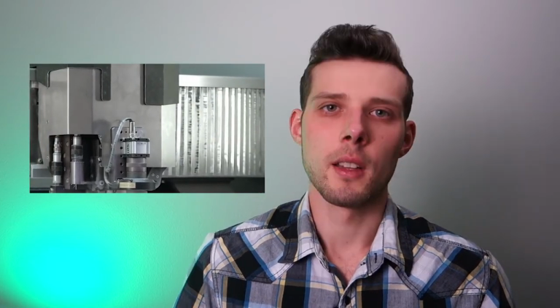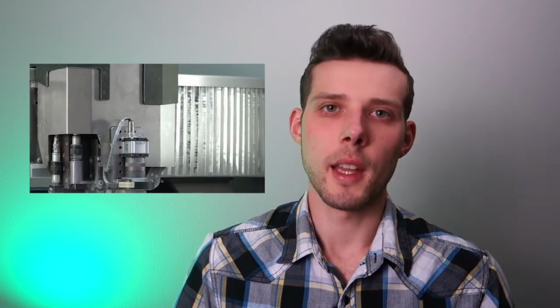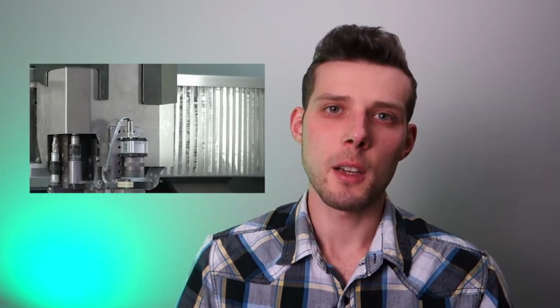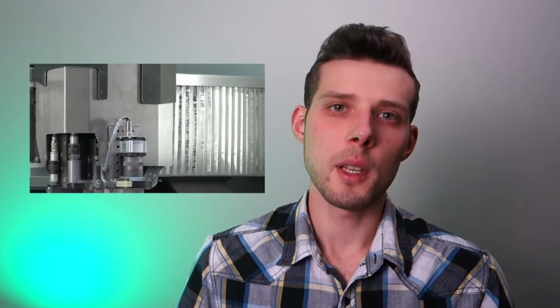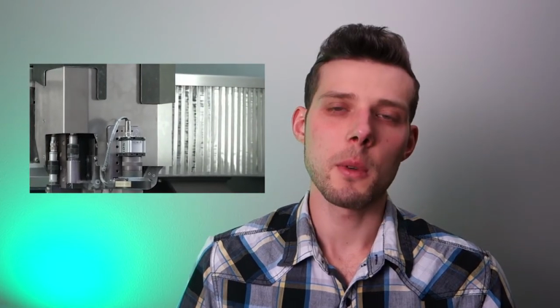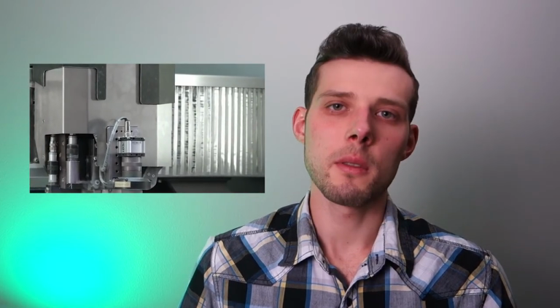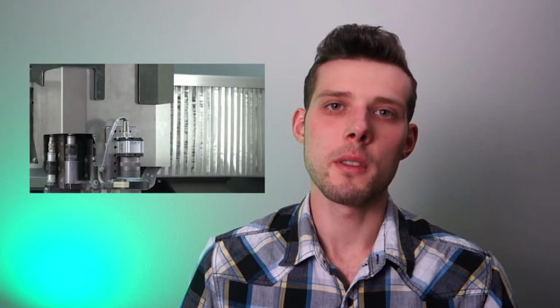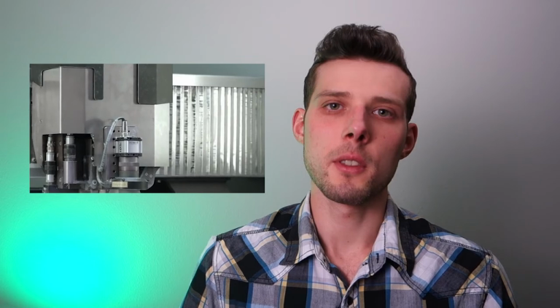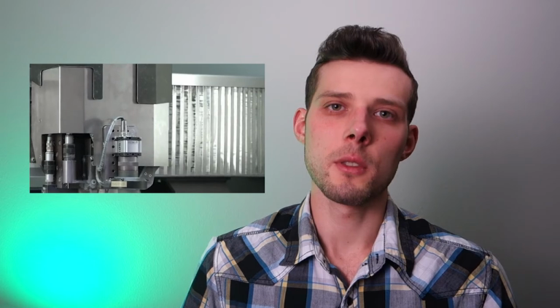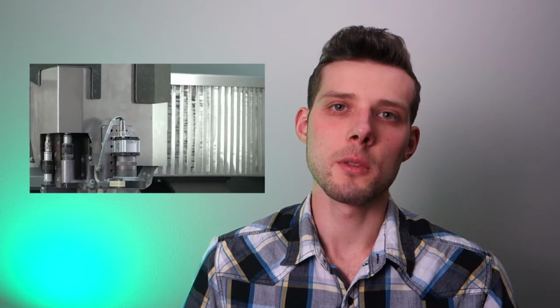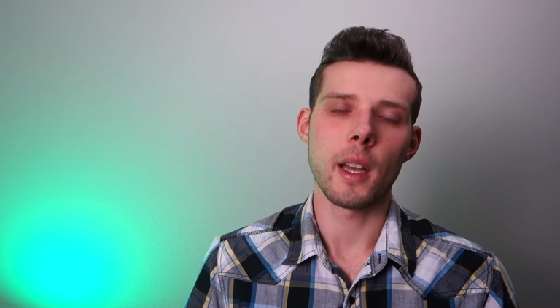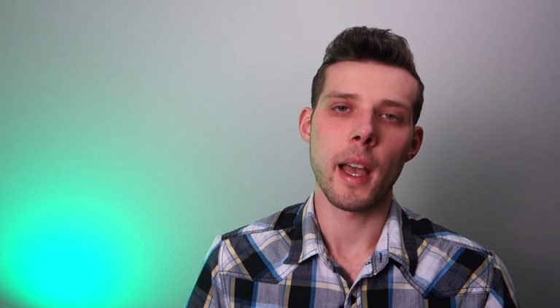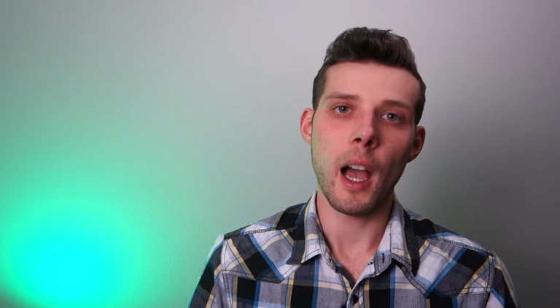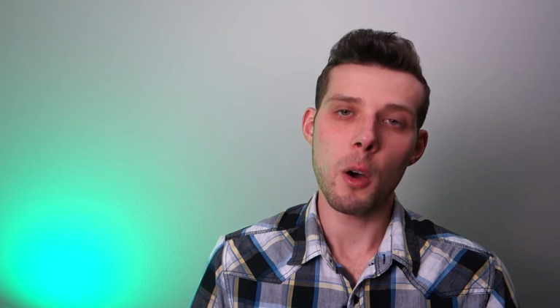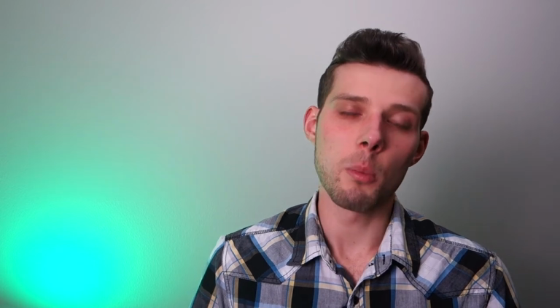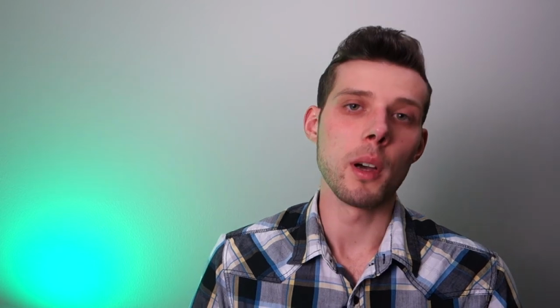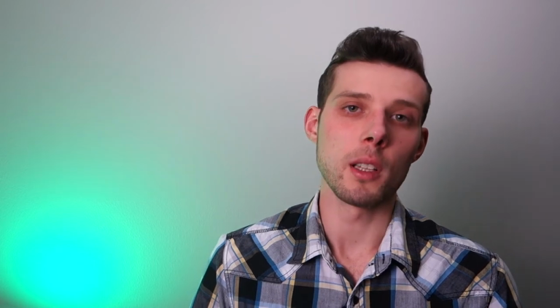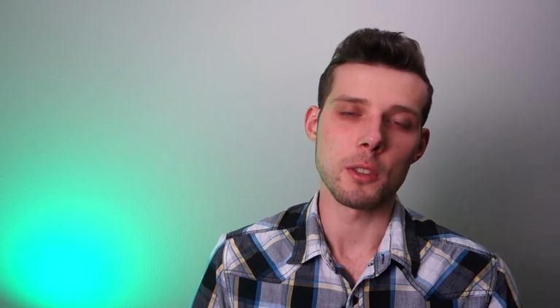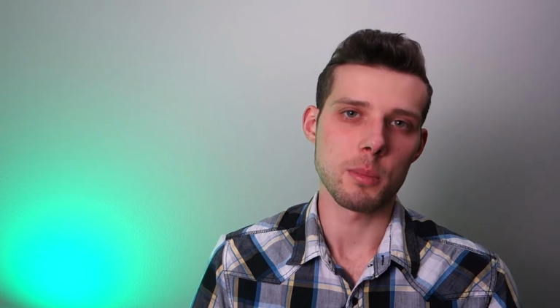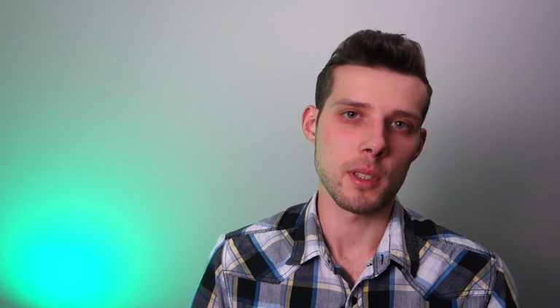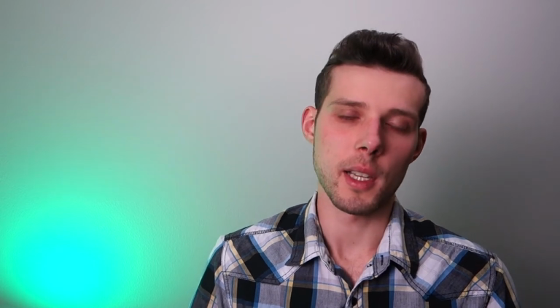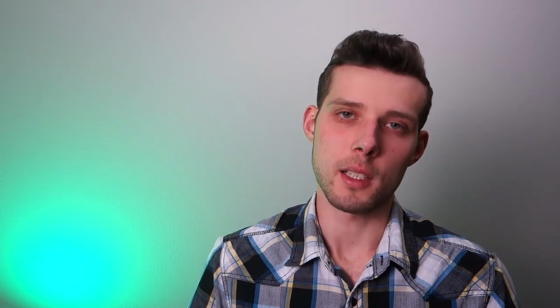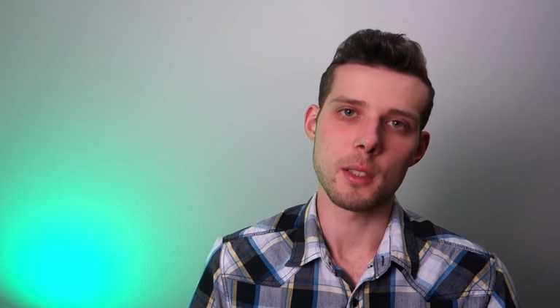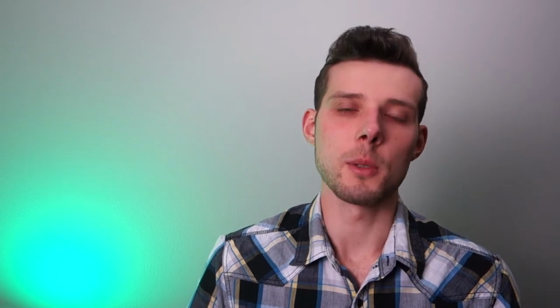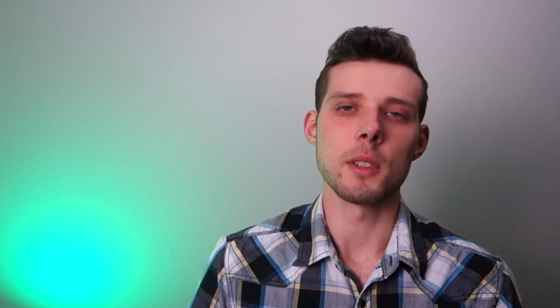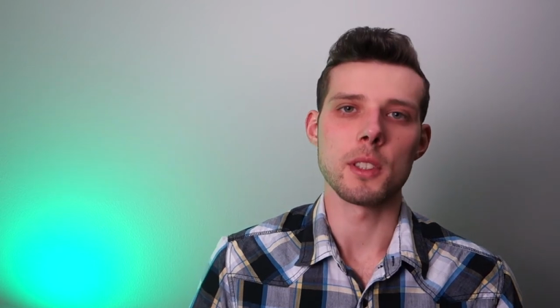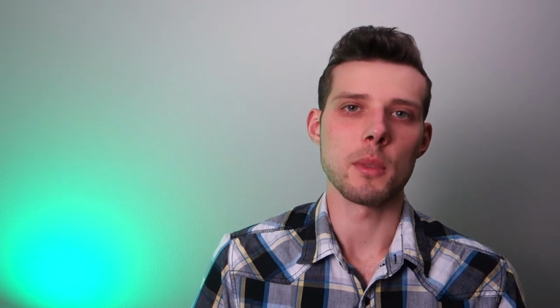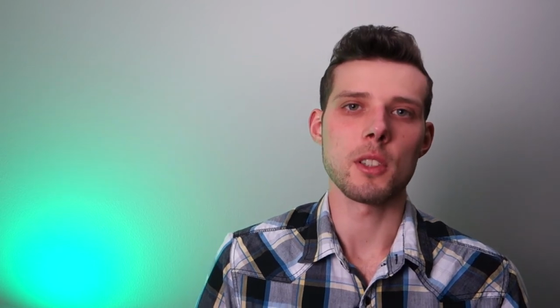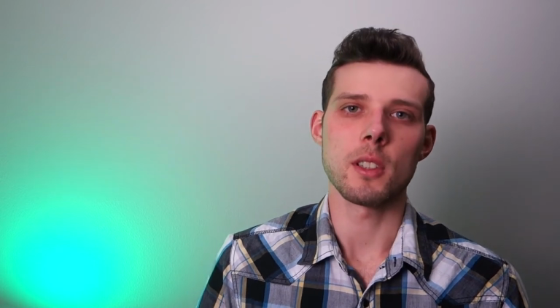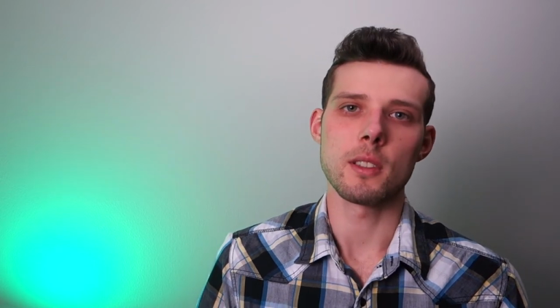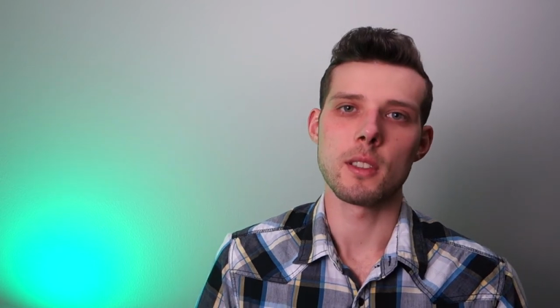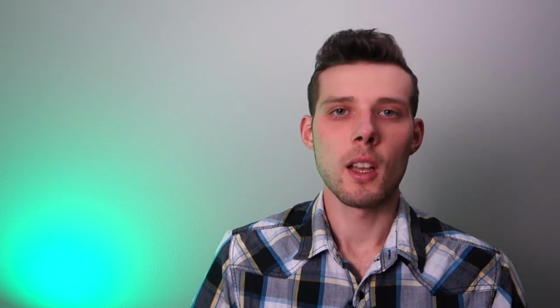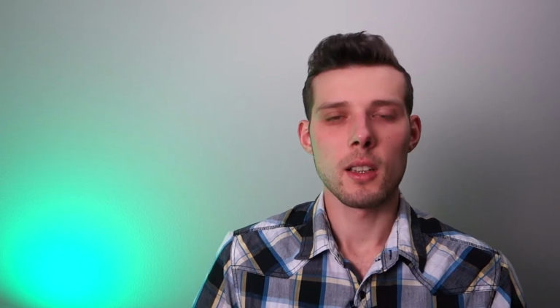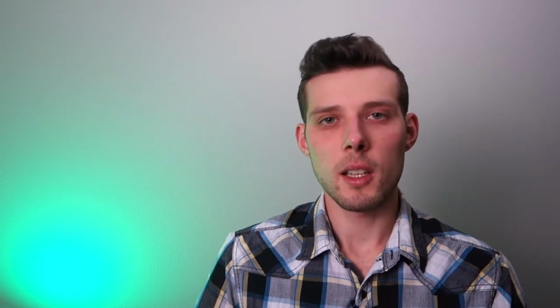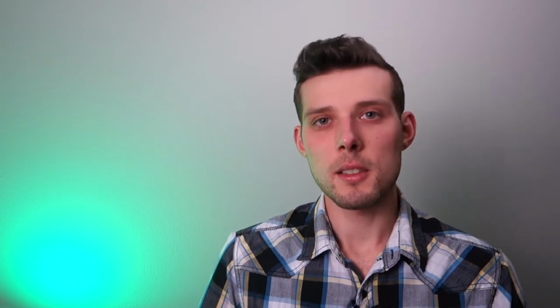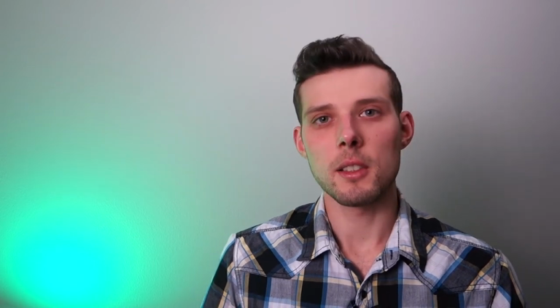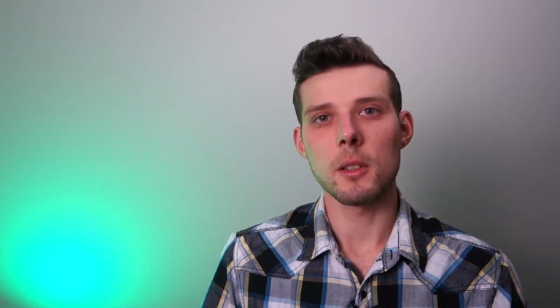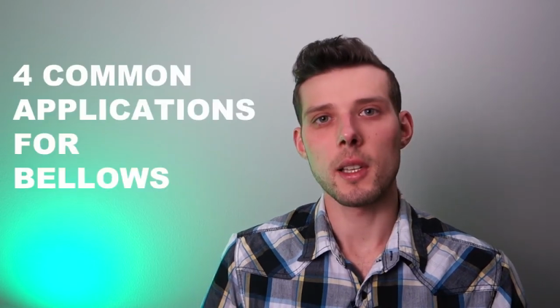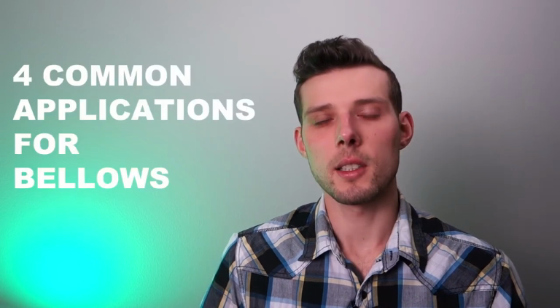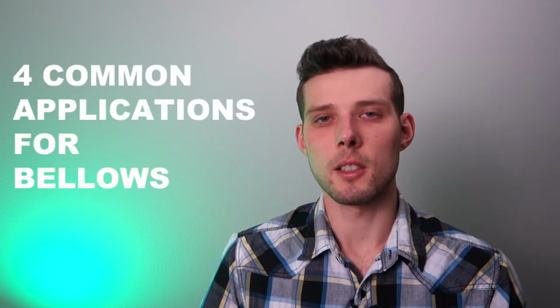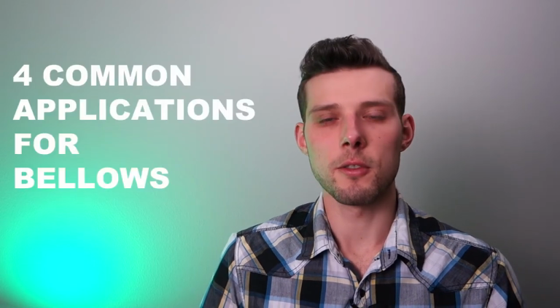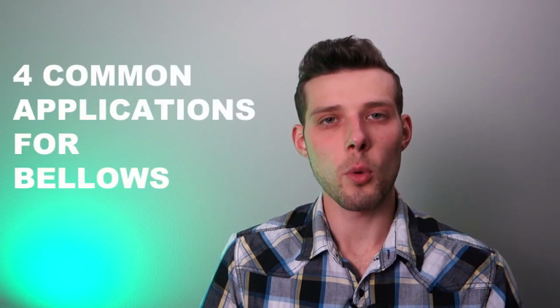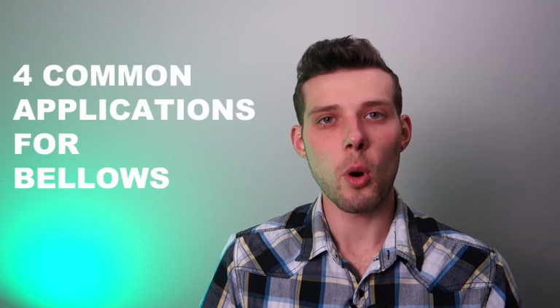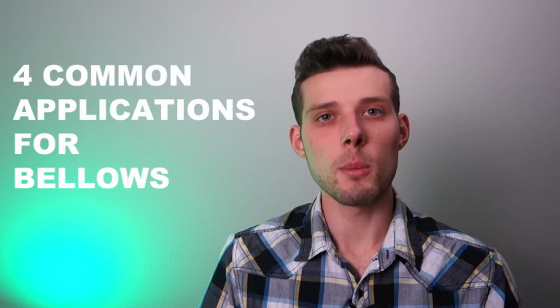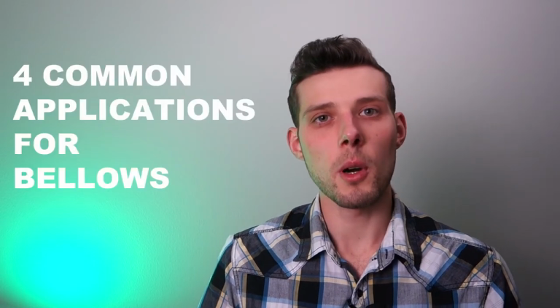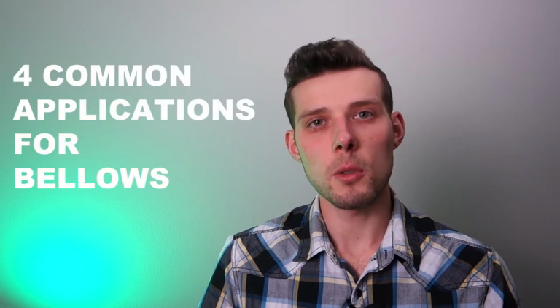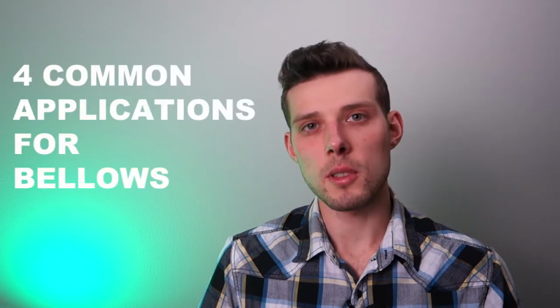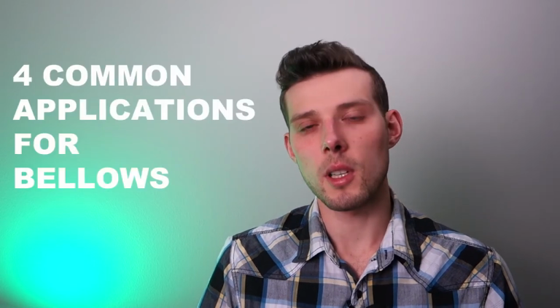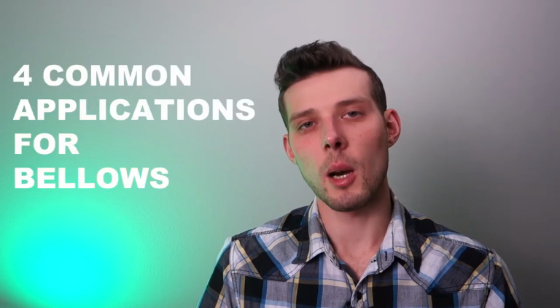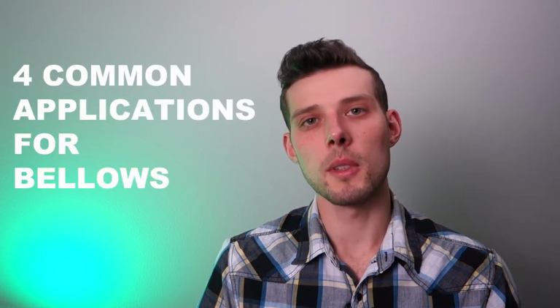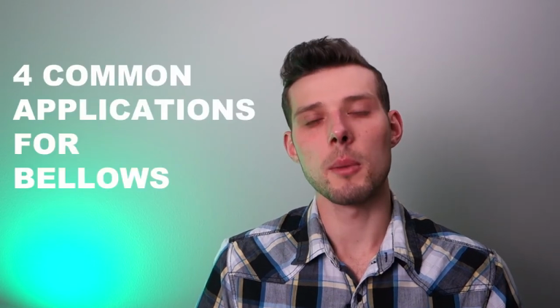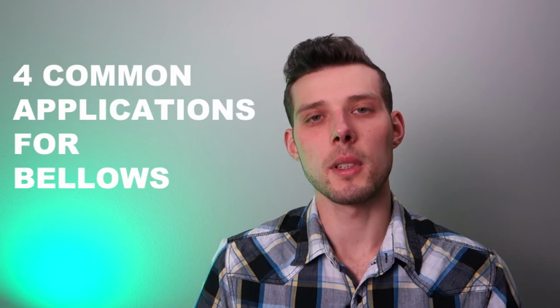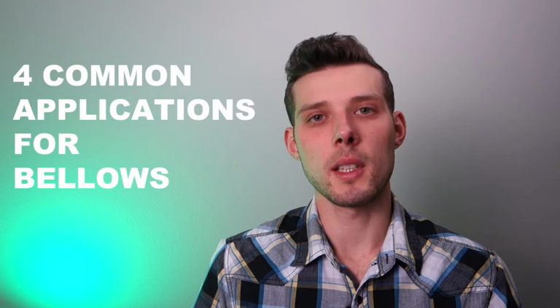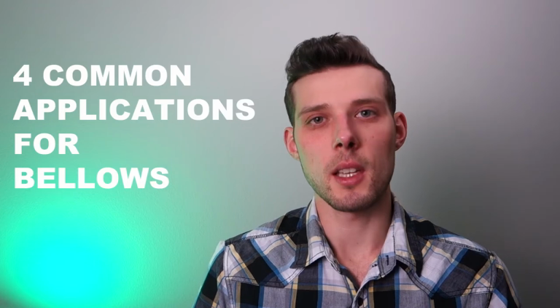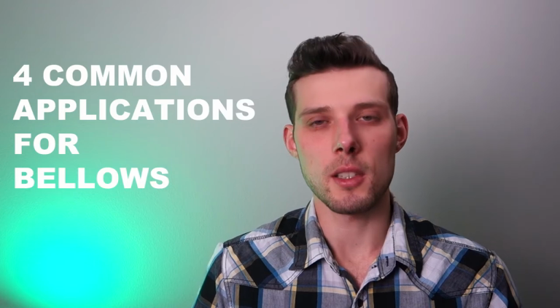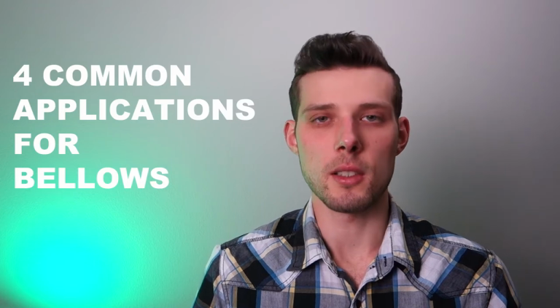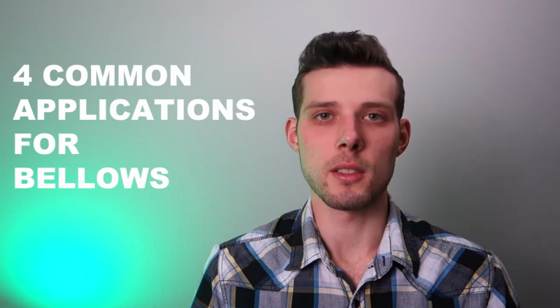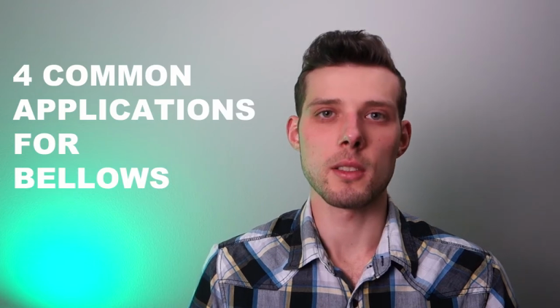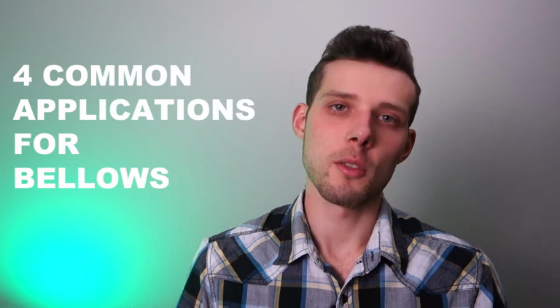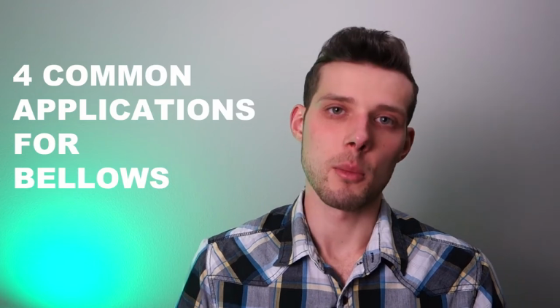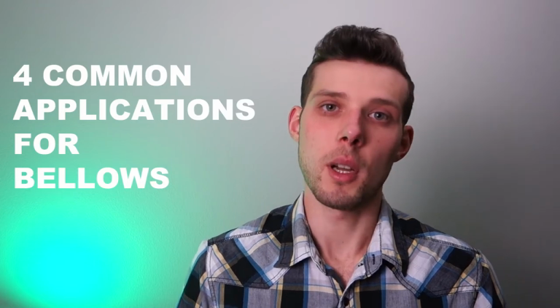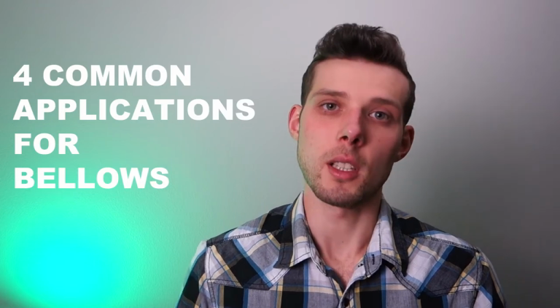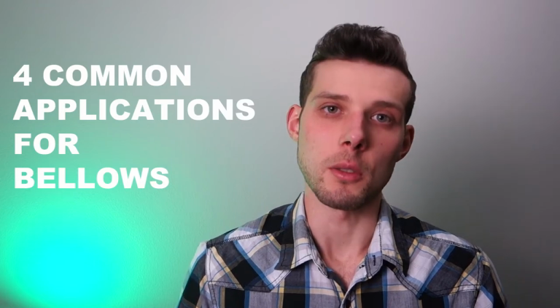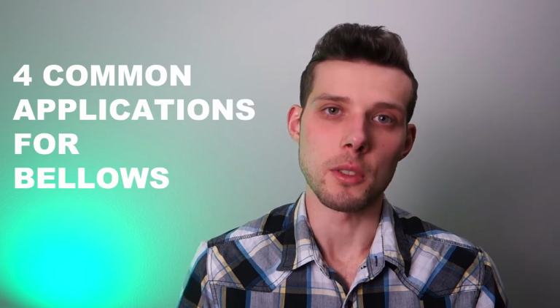Now that we've reviewed how bellows protect humans and machines, let's look at the four most common applications for bellows.